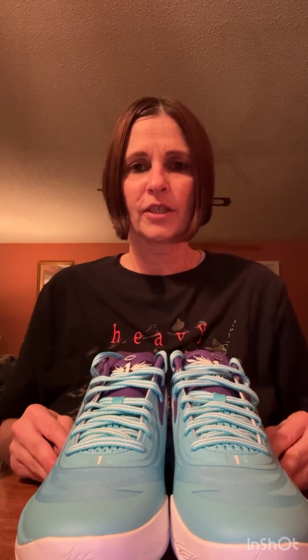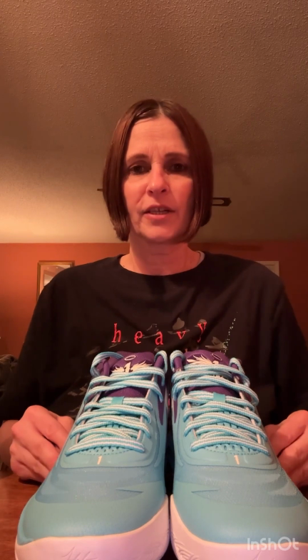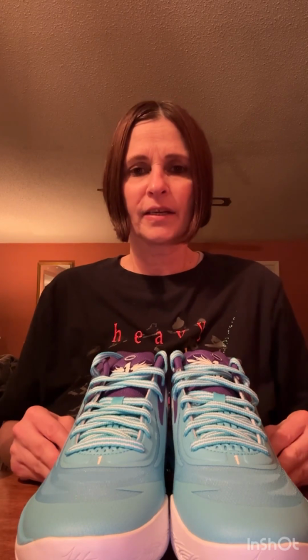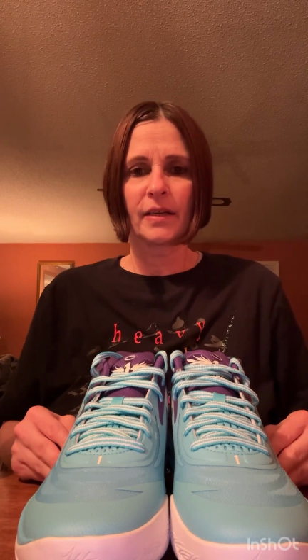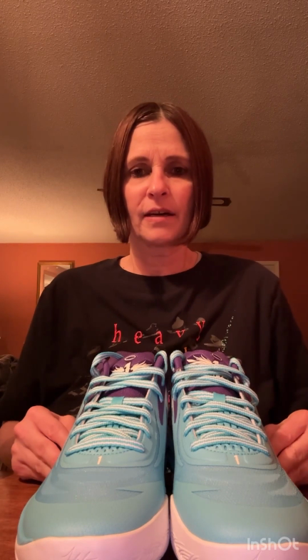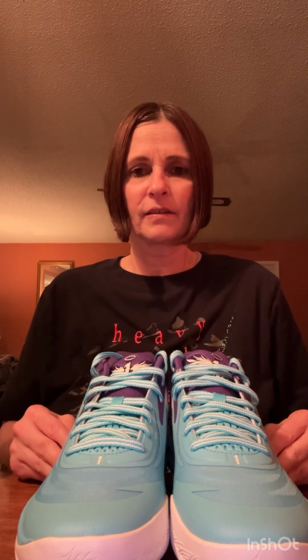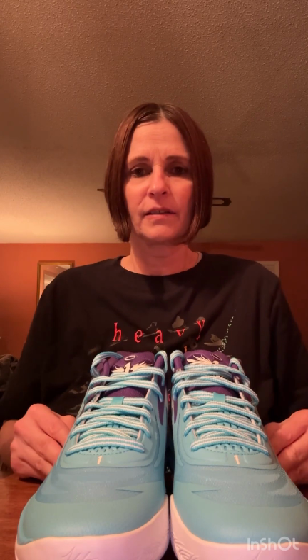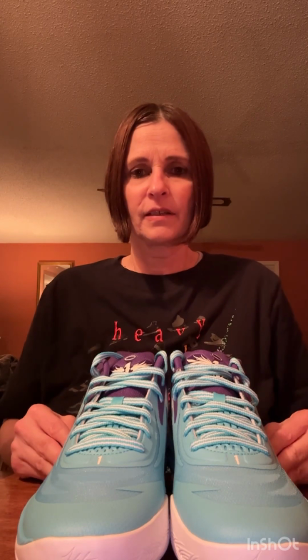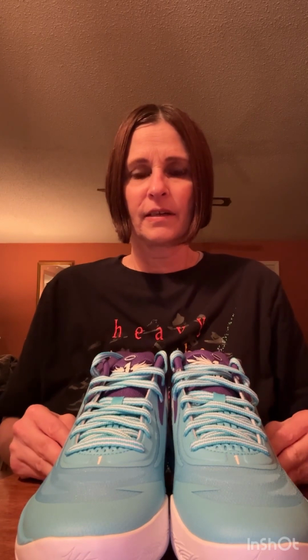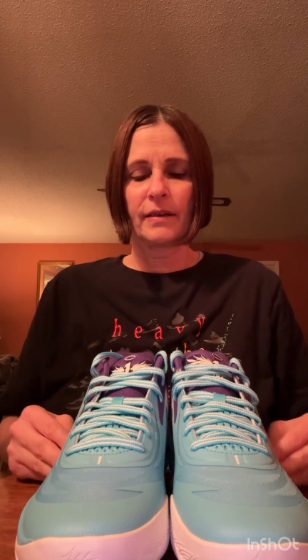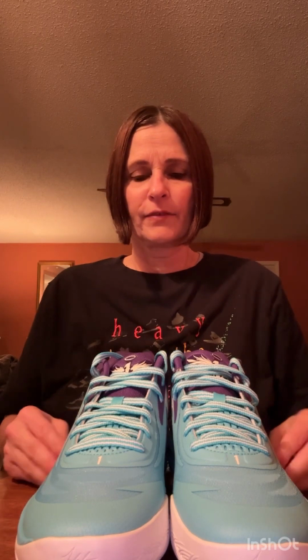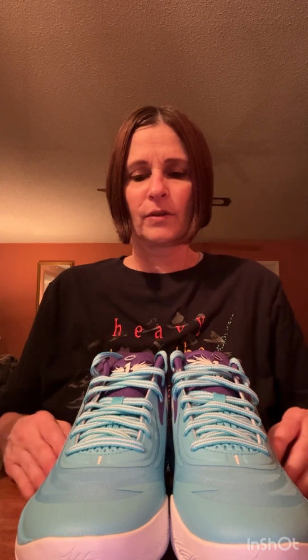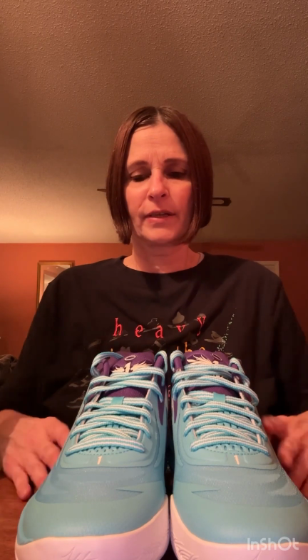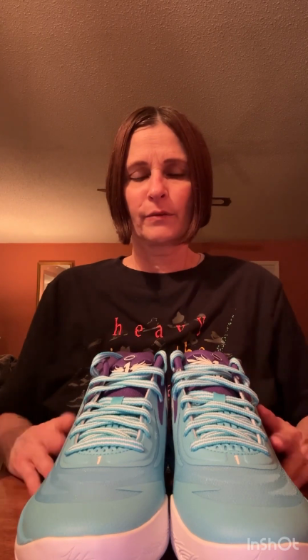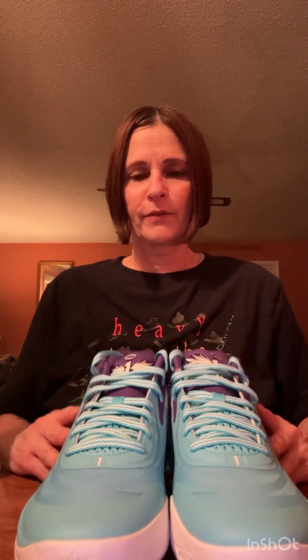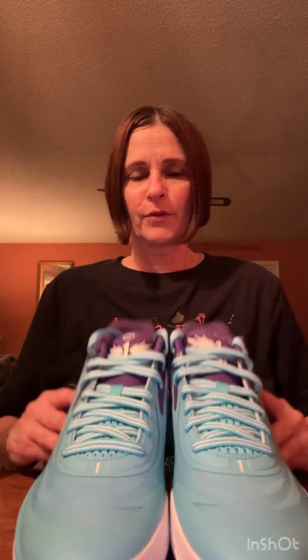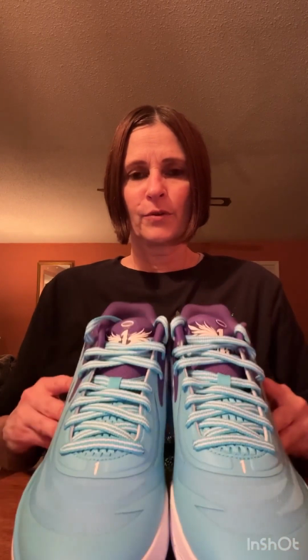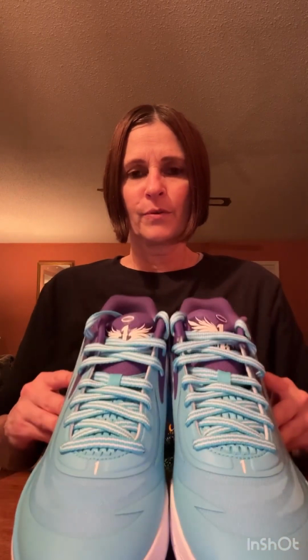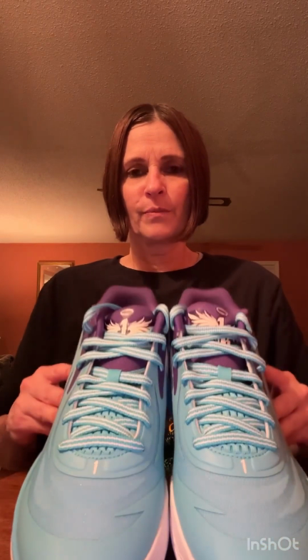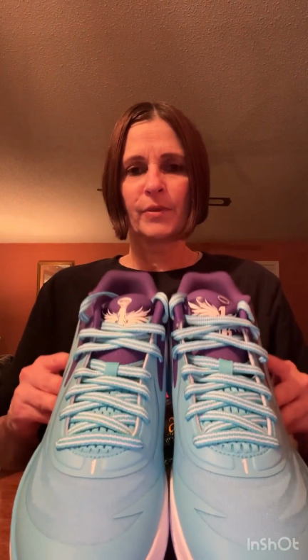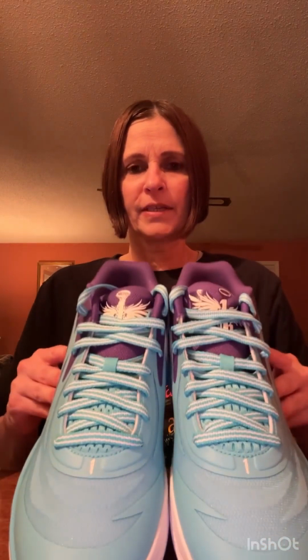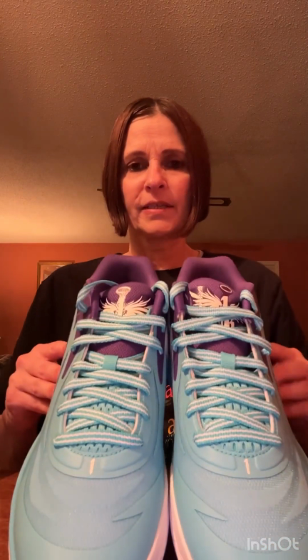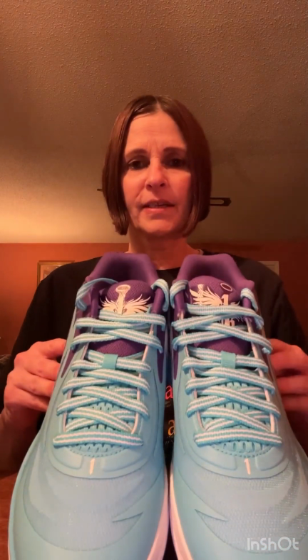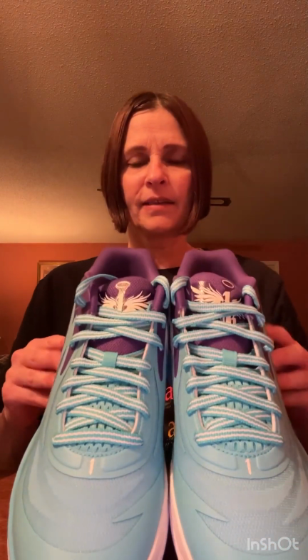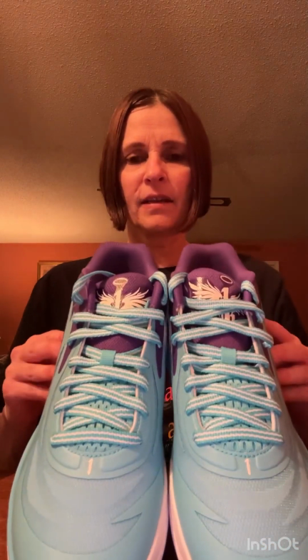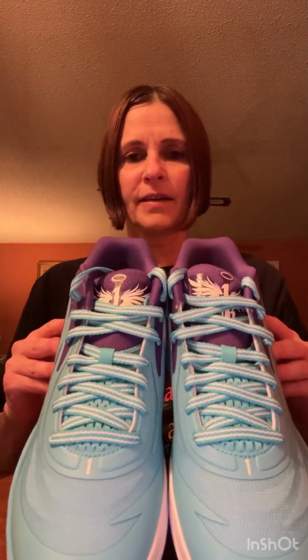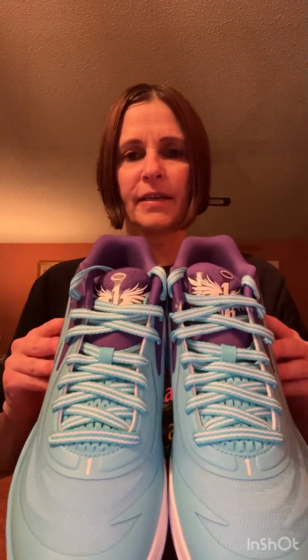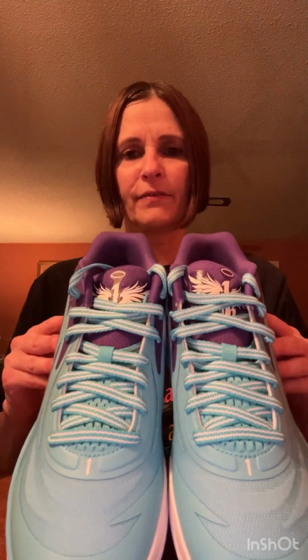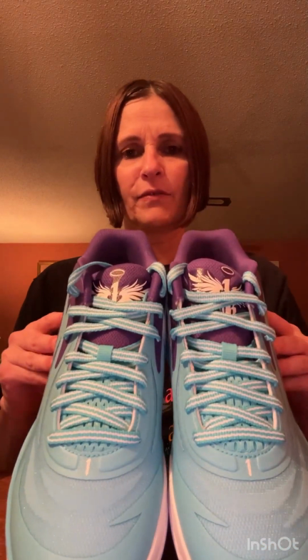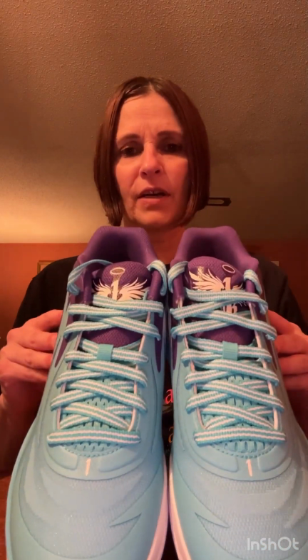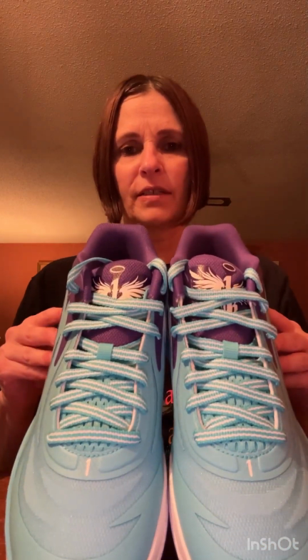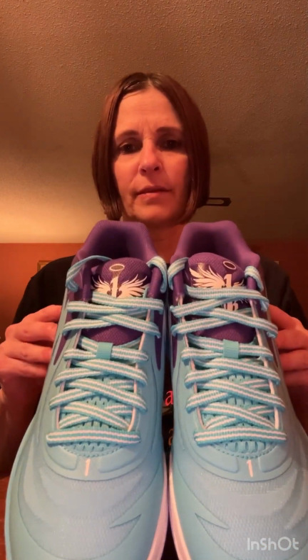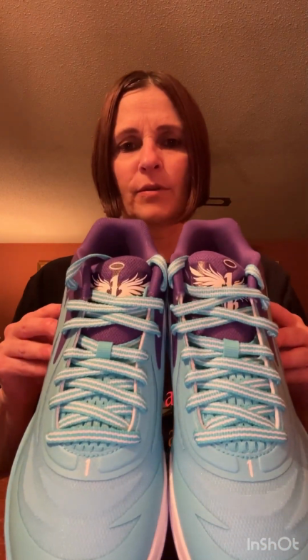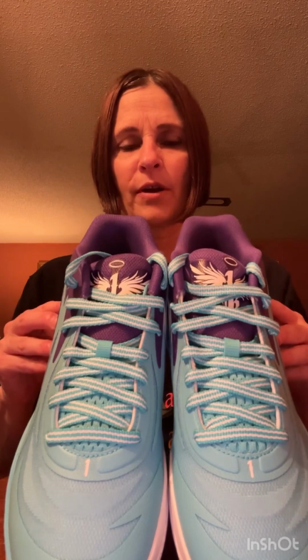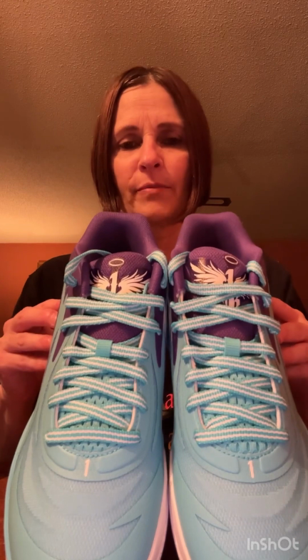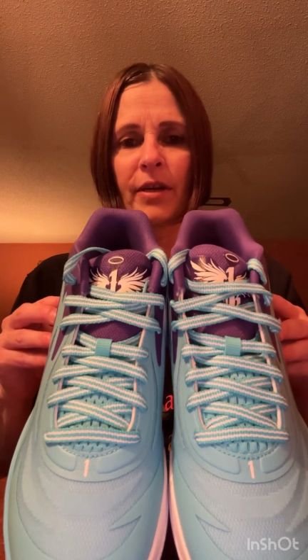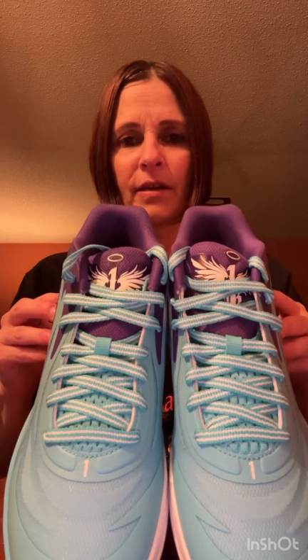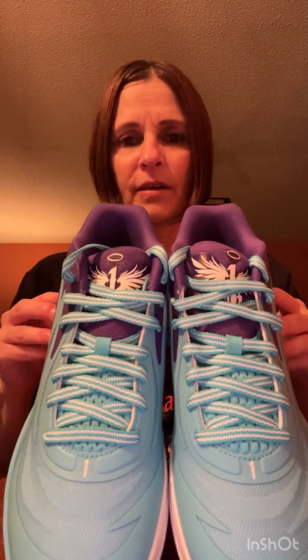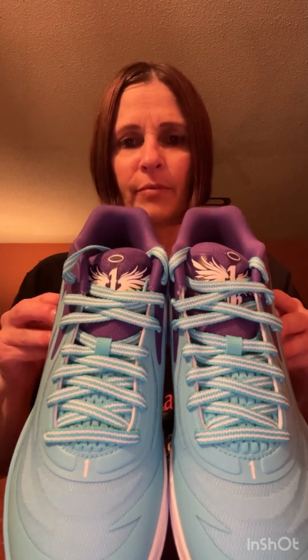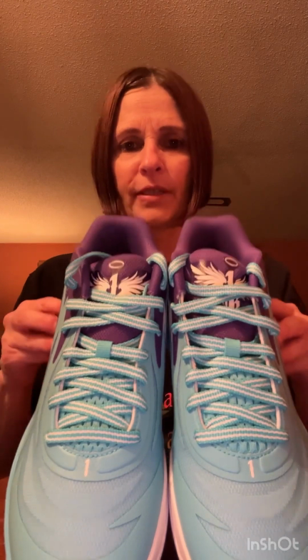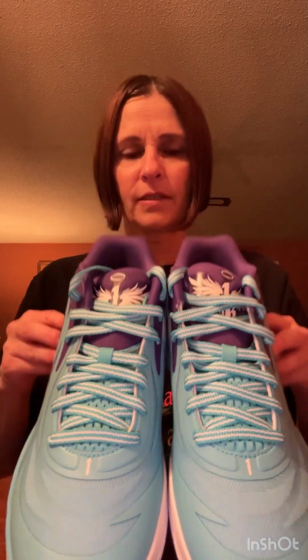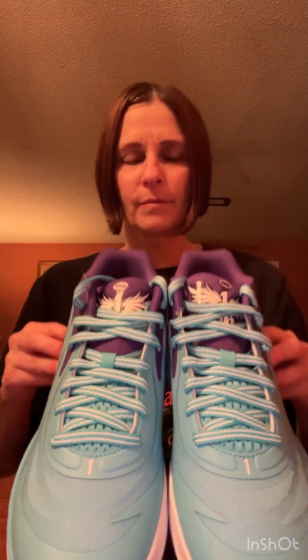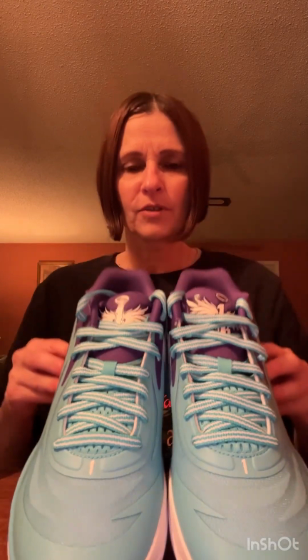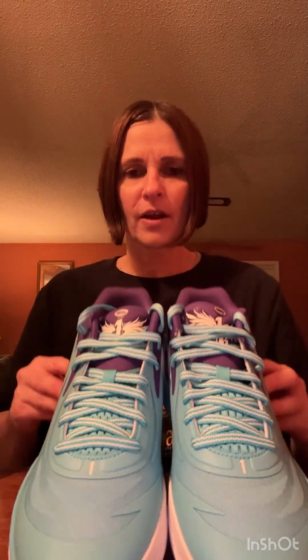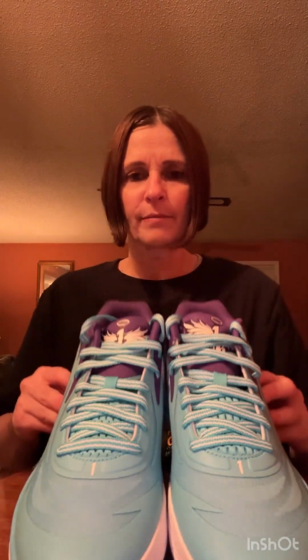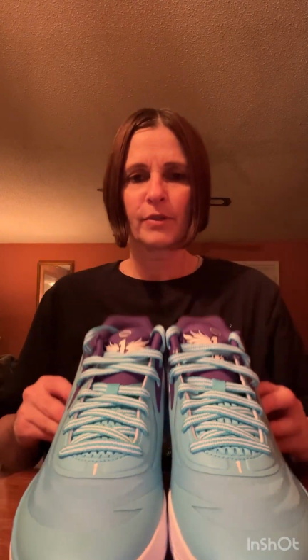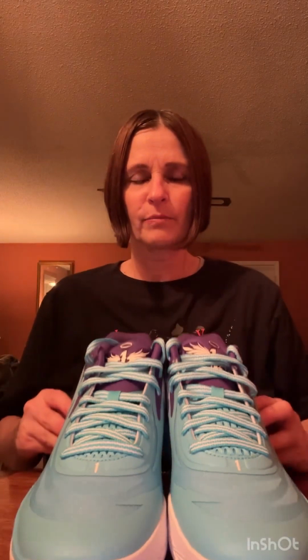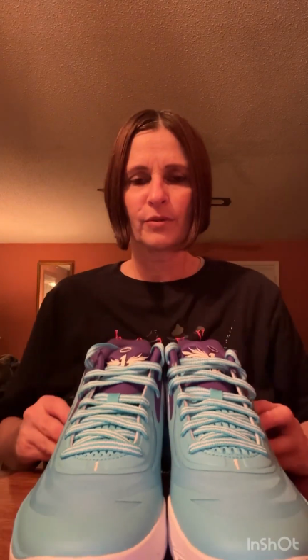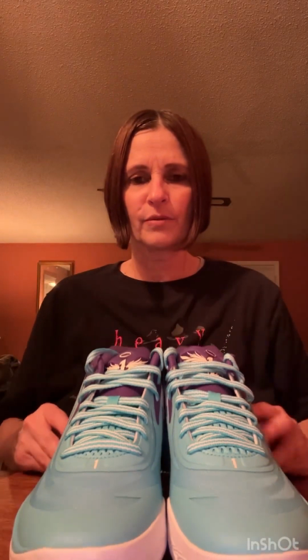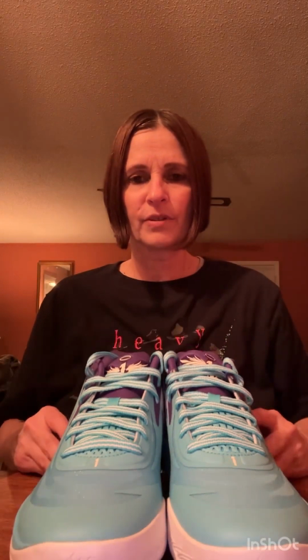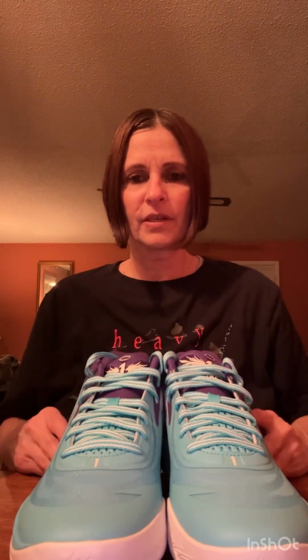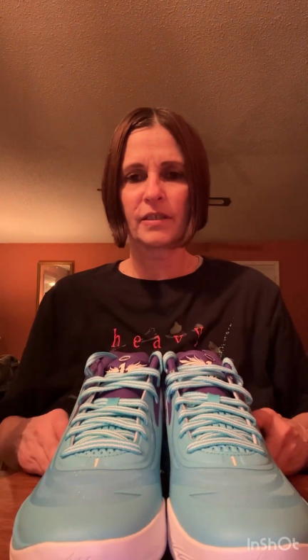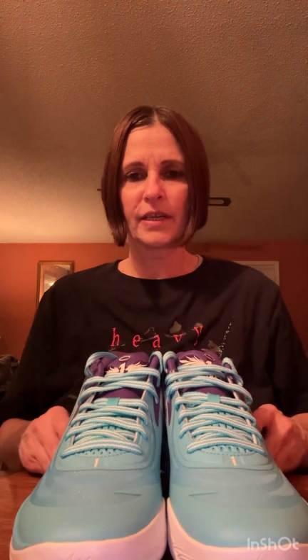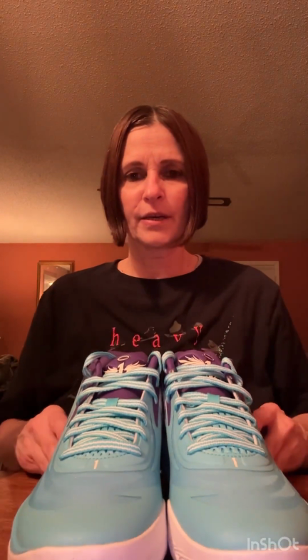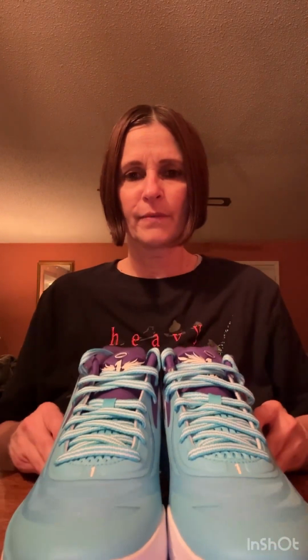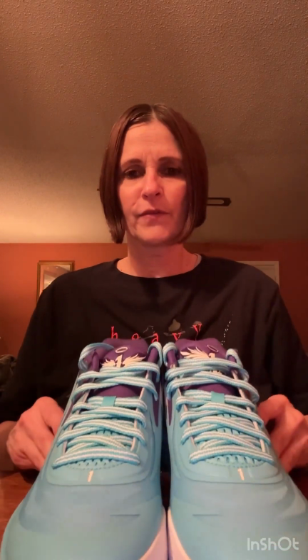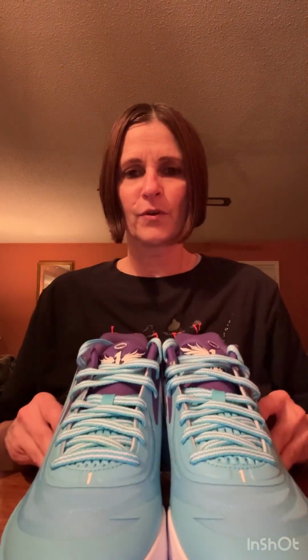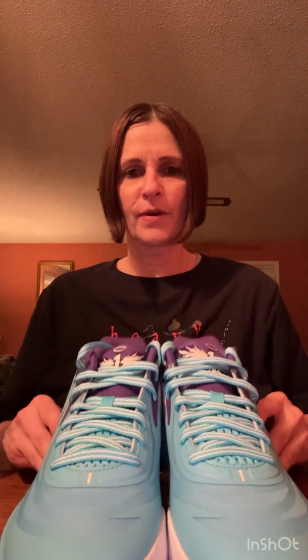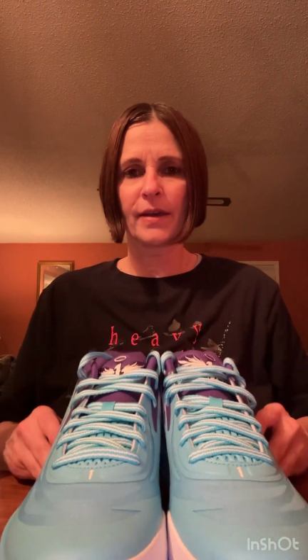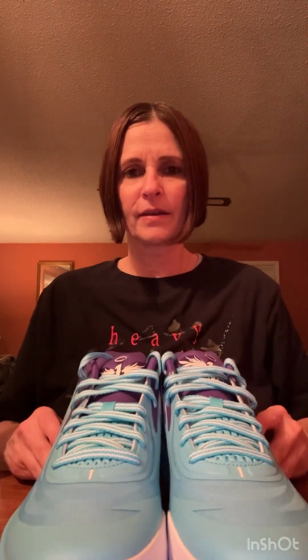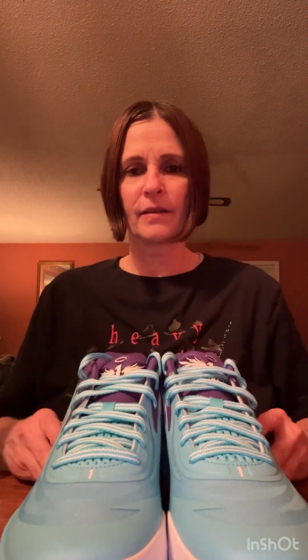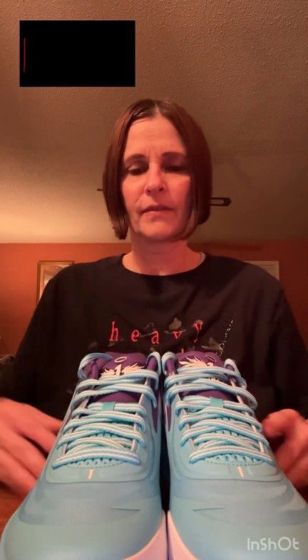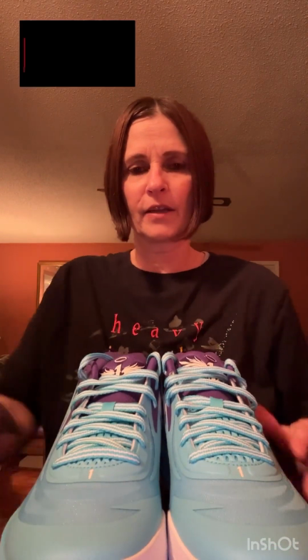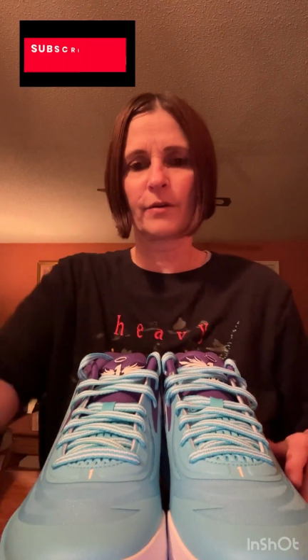If you like the review please hit like, and if you haven't subscribed yet please subscribe to Boo's Sneaker Review 8. Thank you!